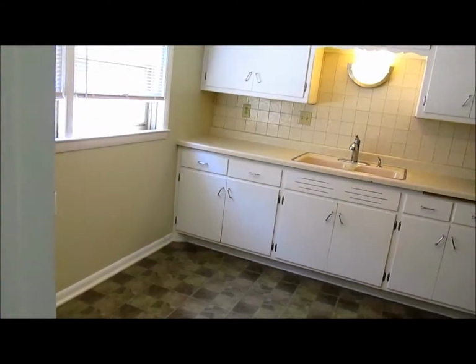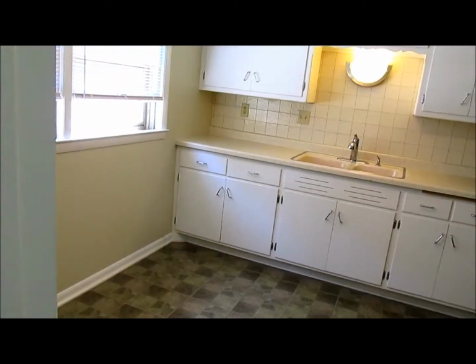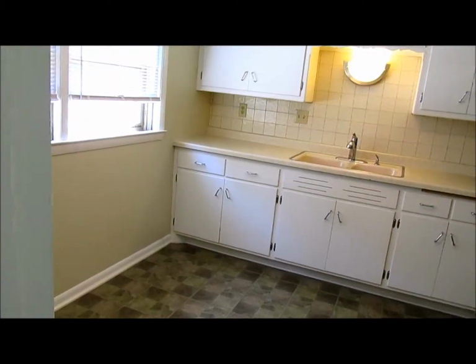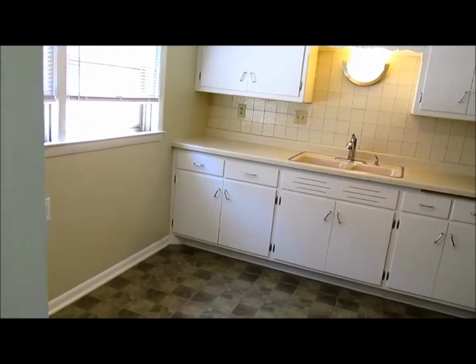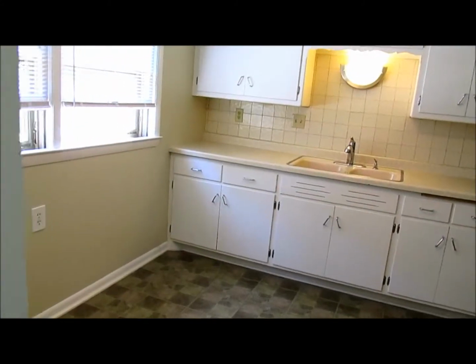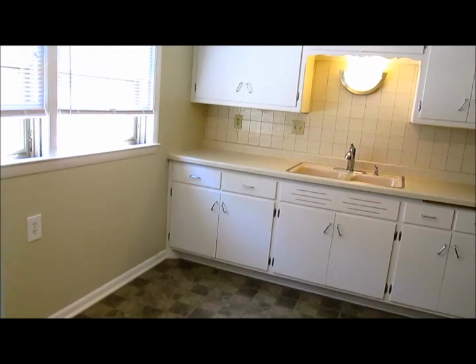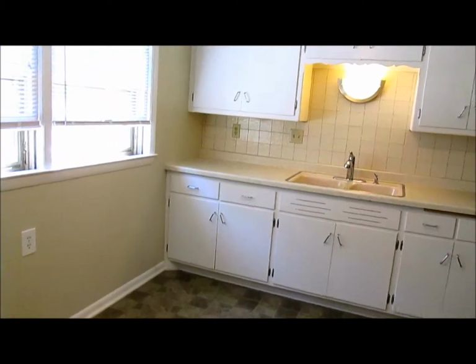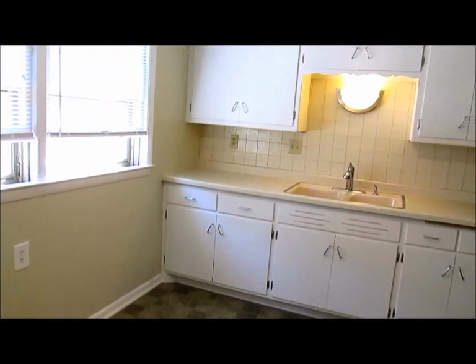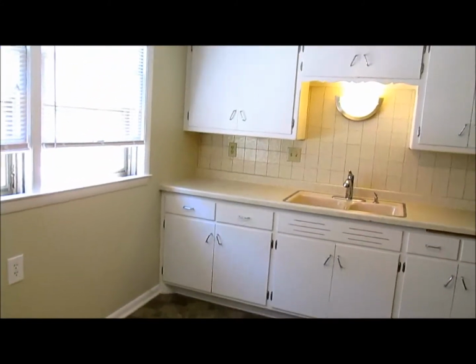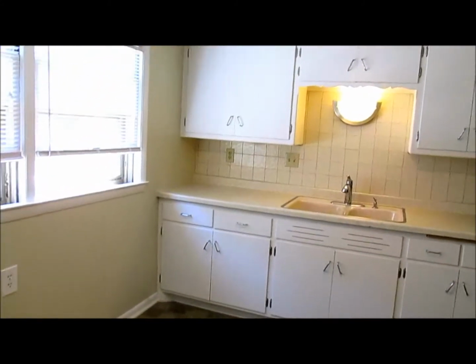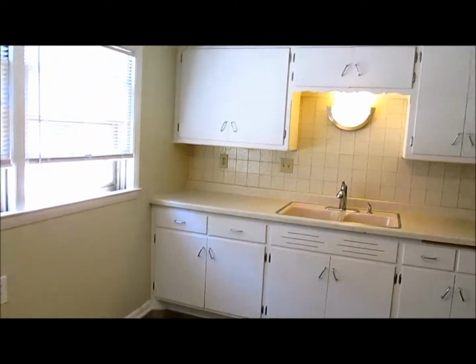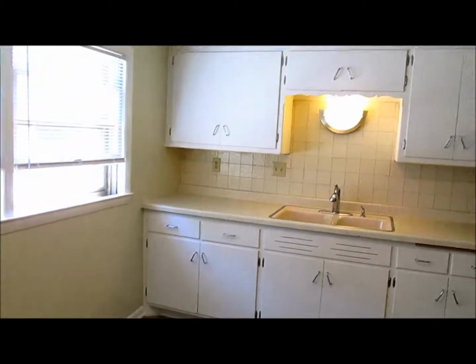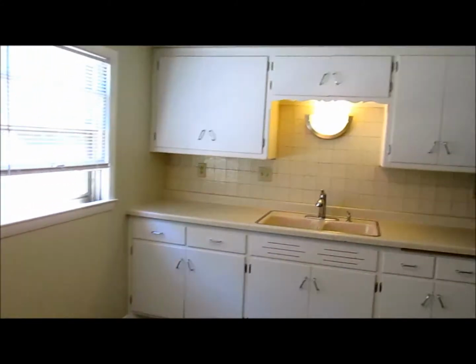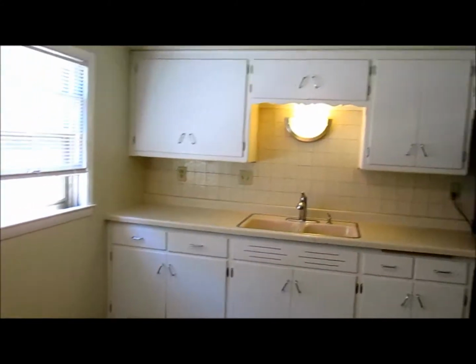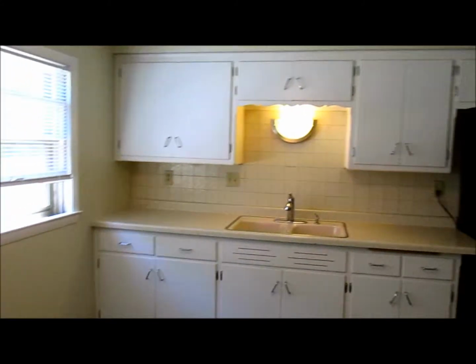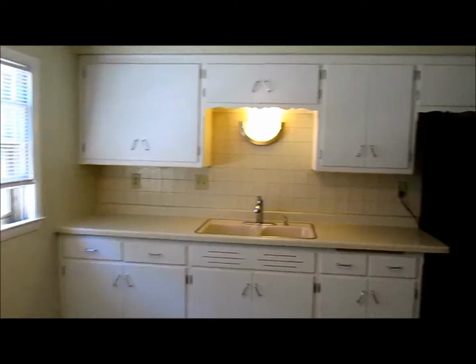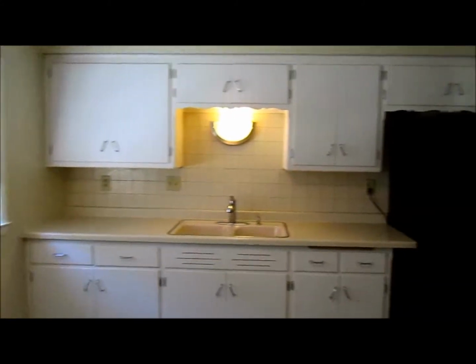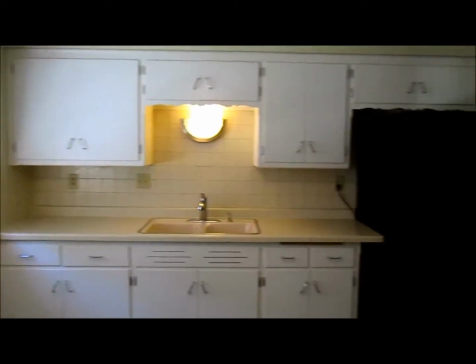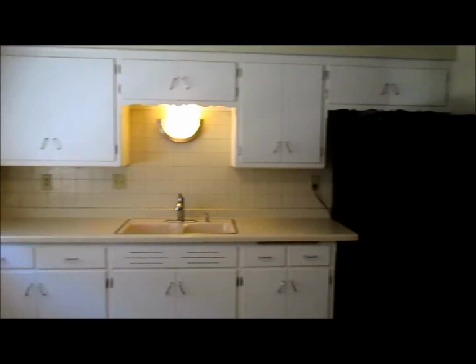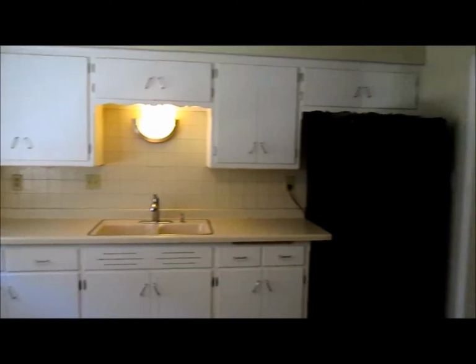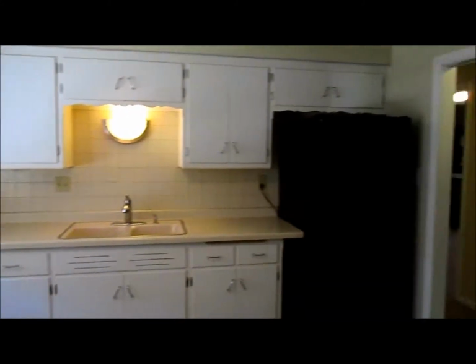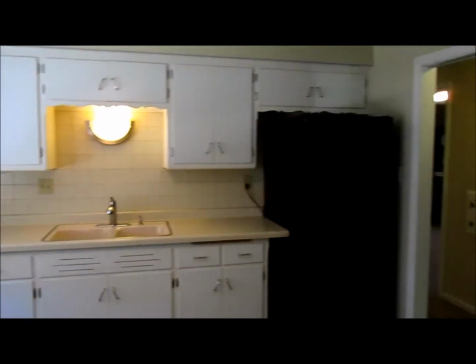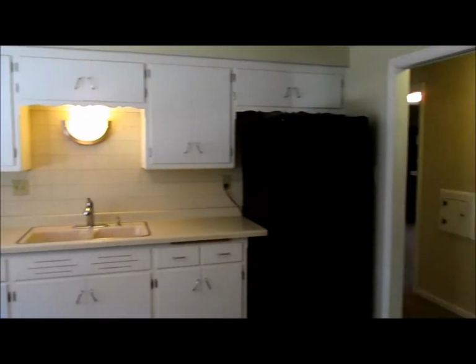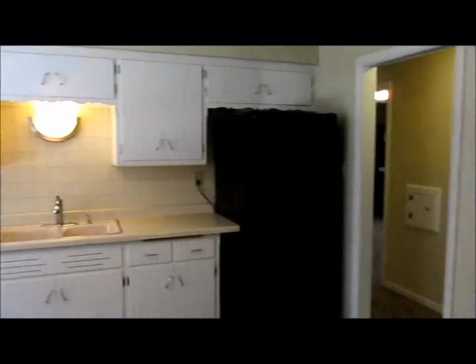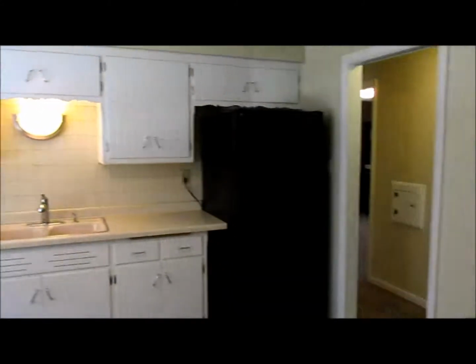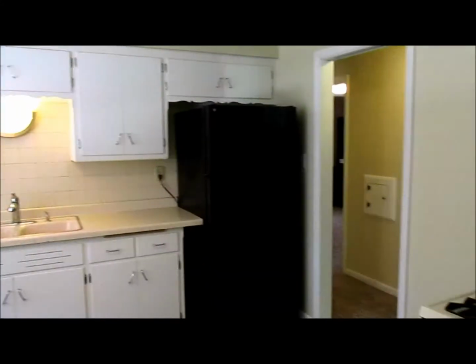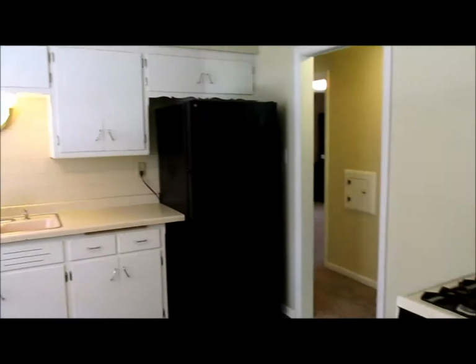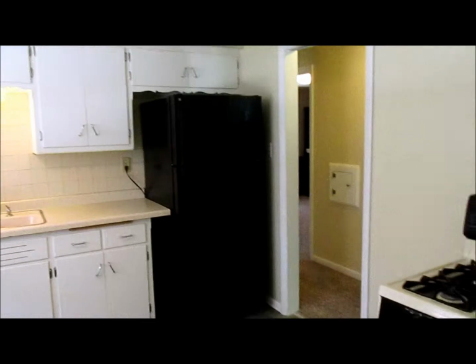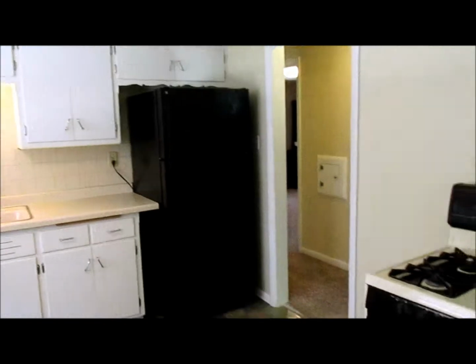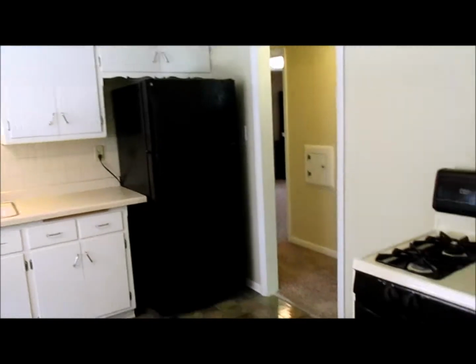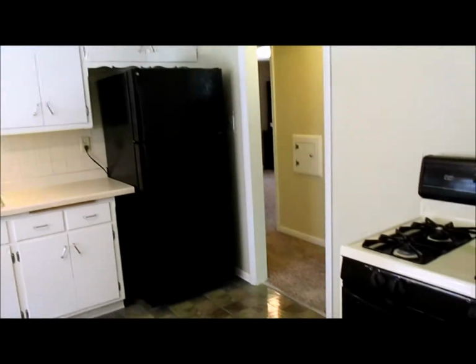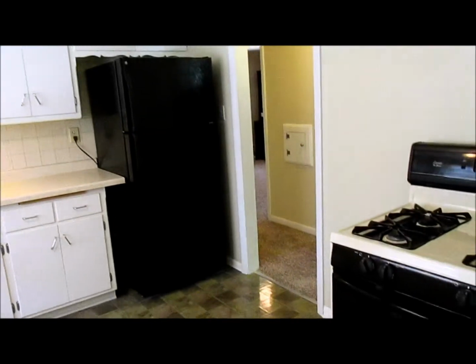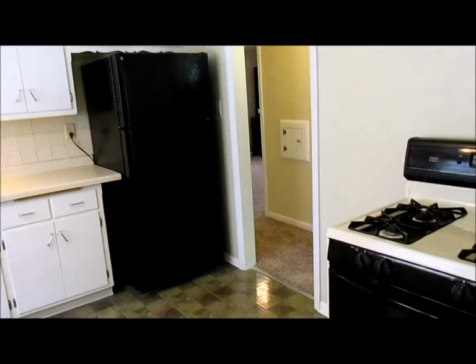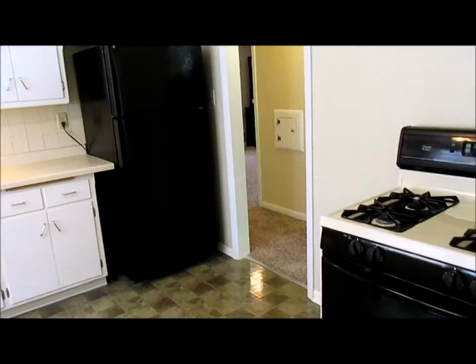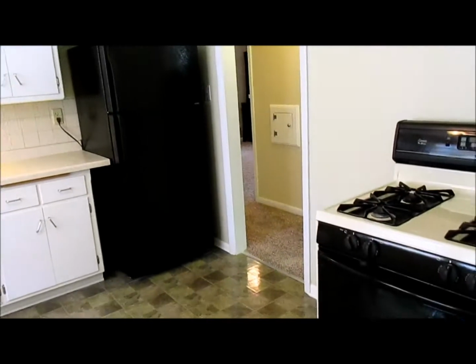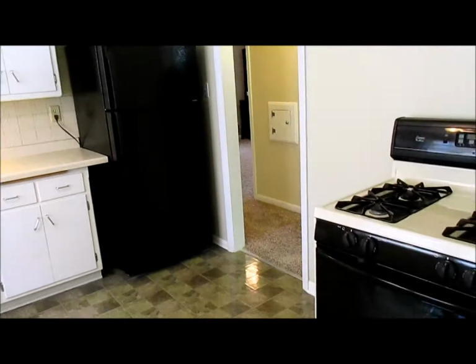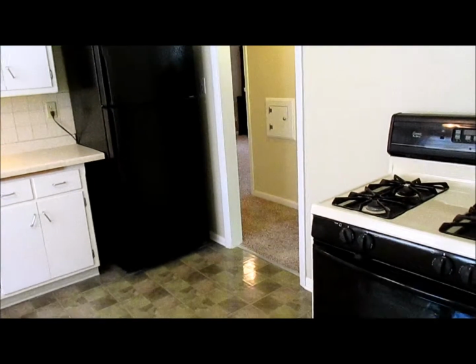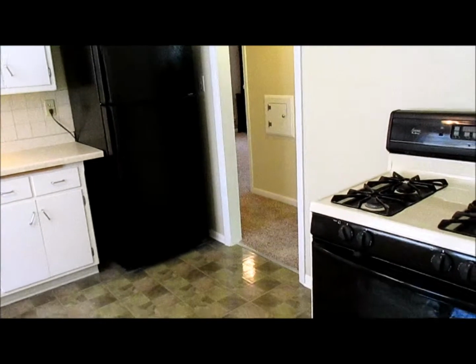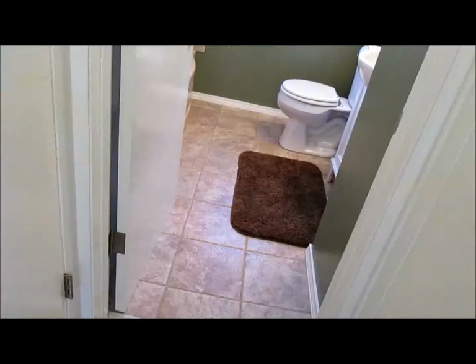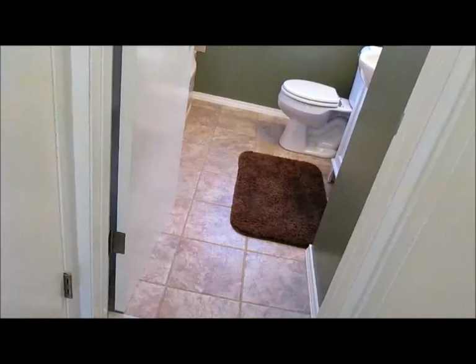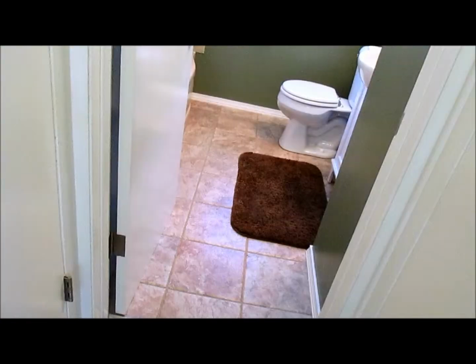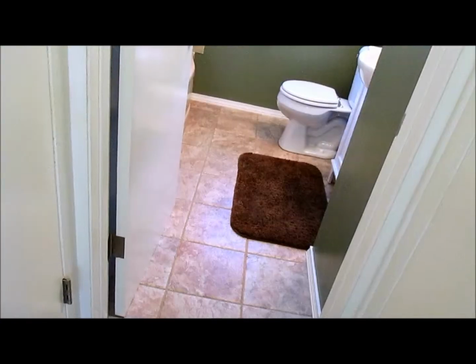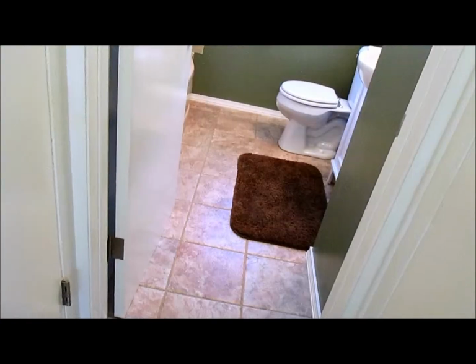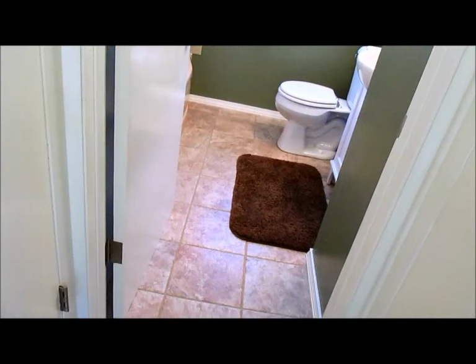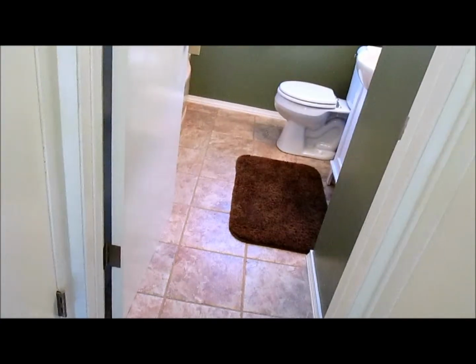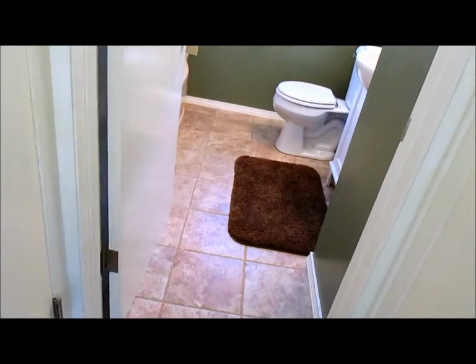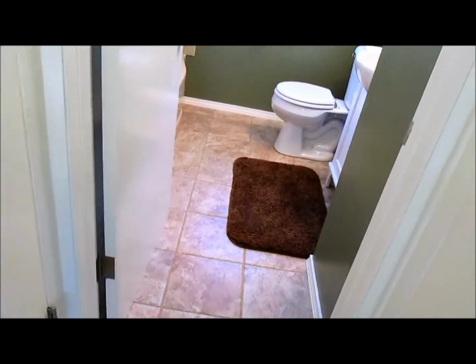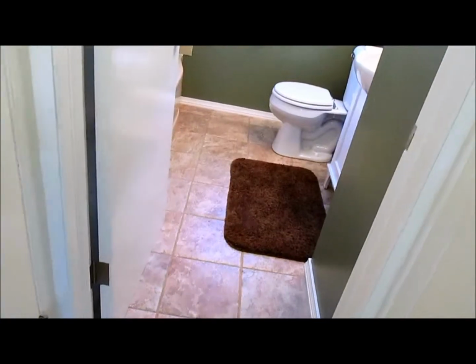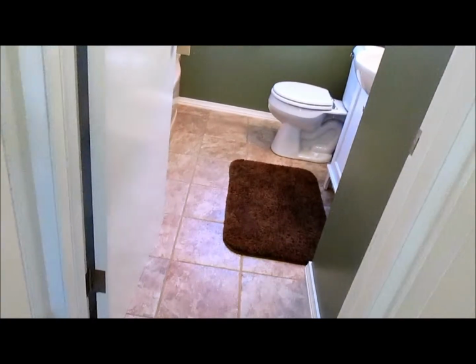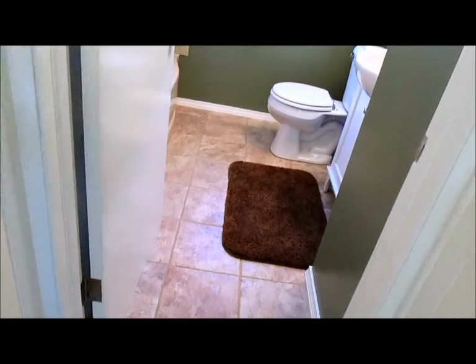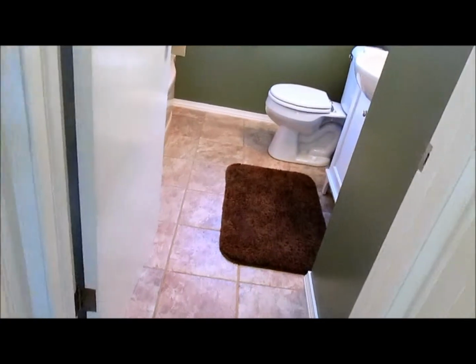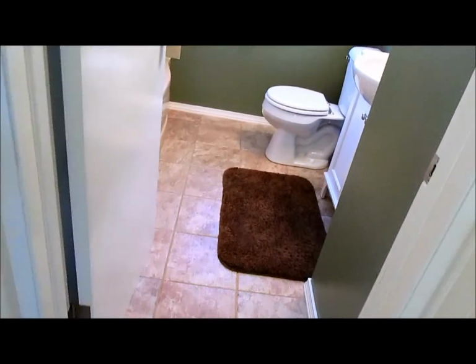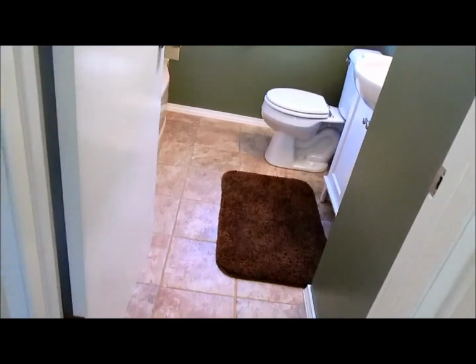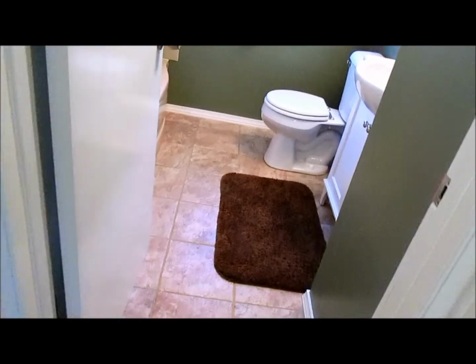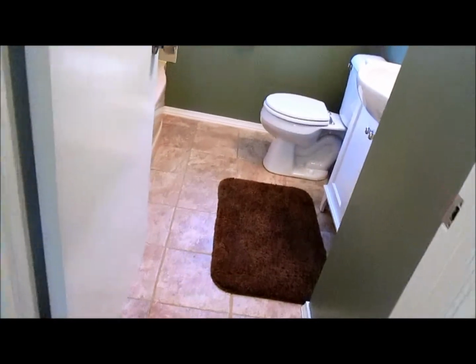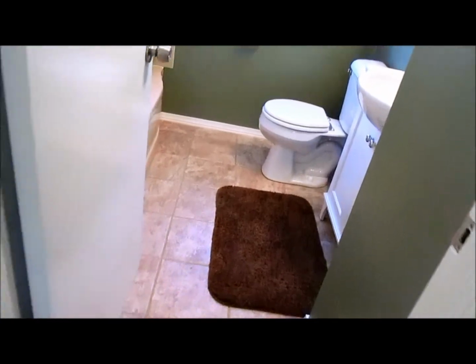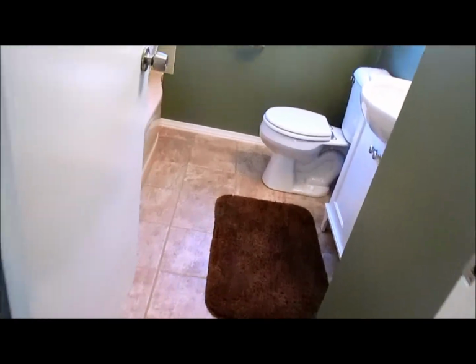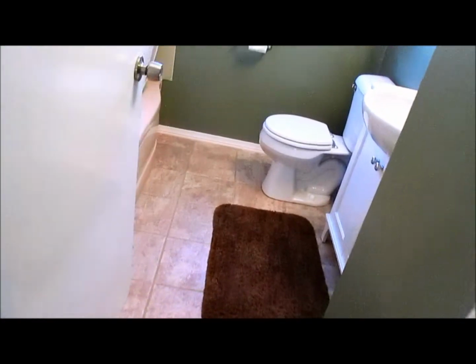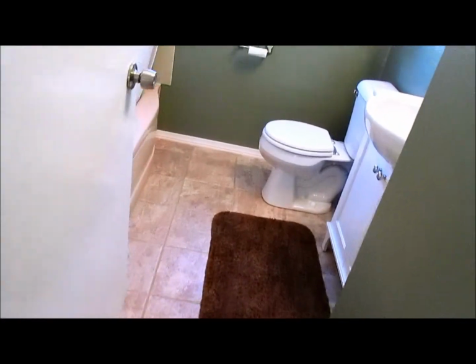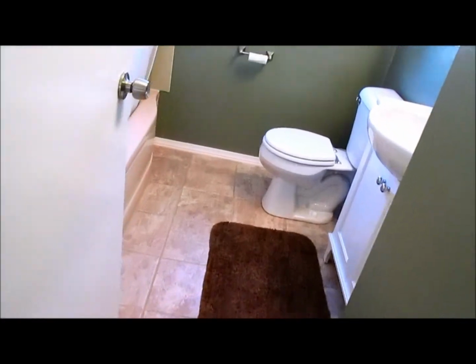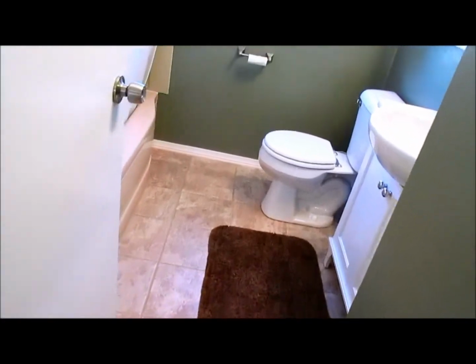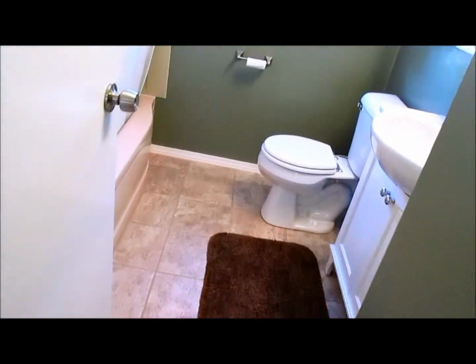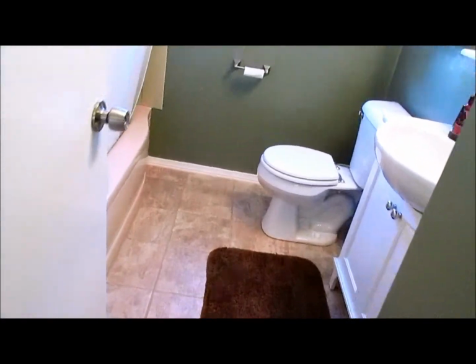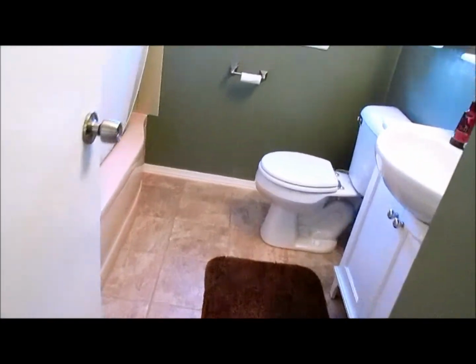Here's a look at the second floor kitchen — again, the appliances are included here. And of course, another nicely remodeled bathroom.